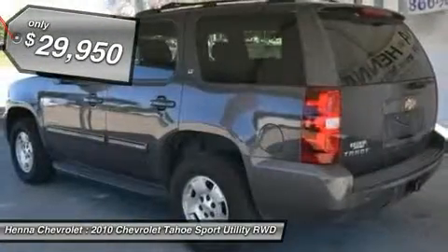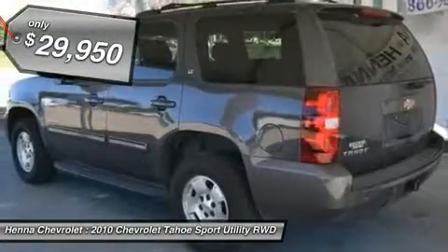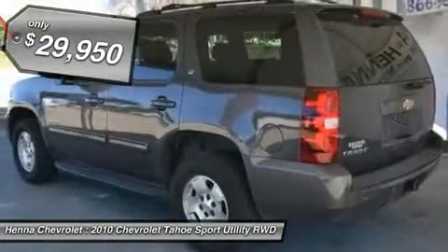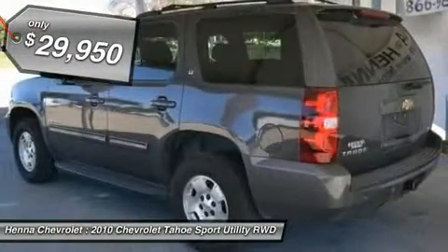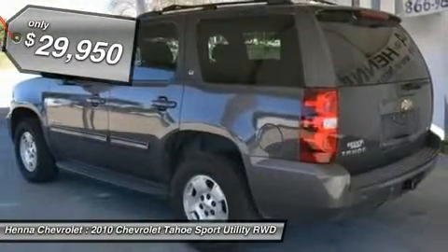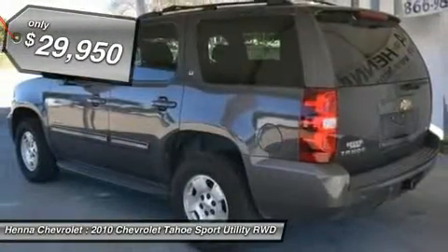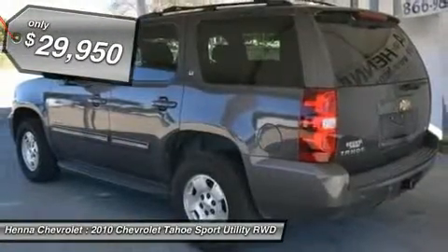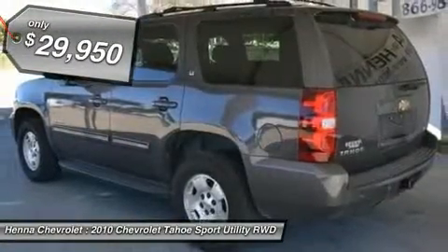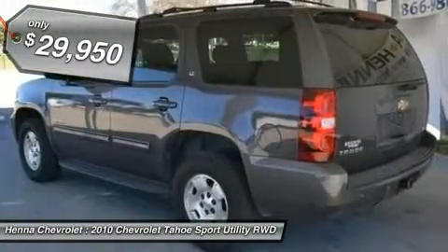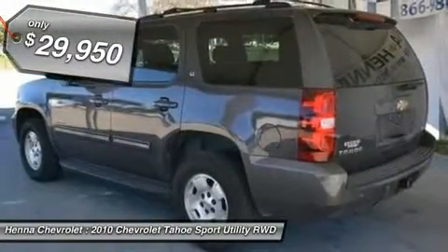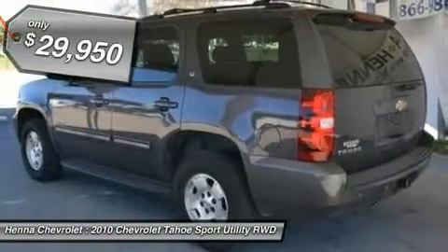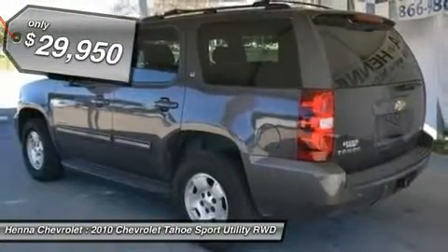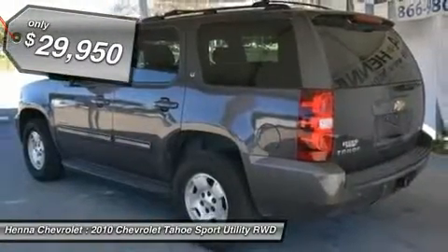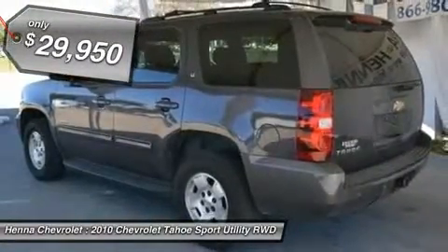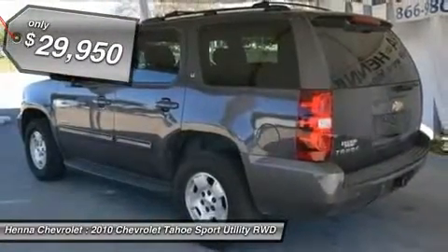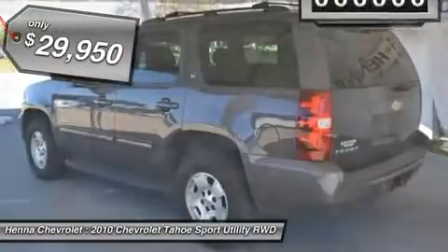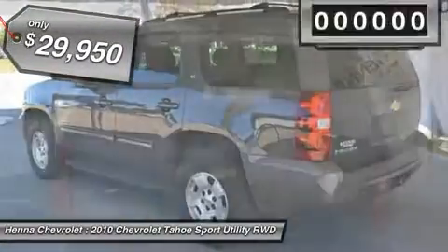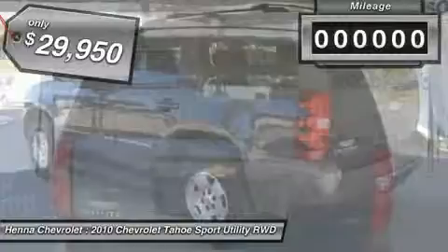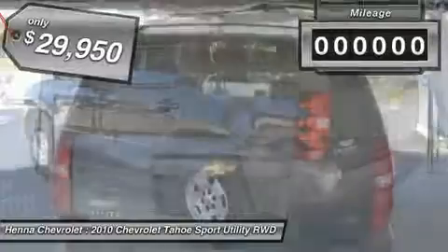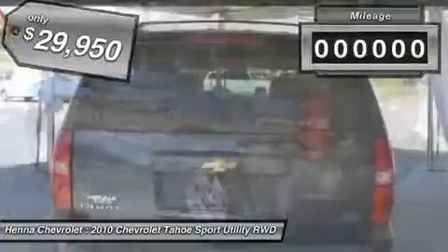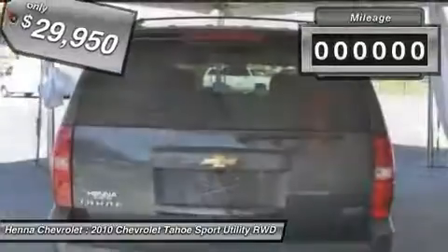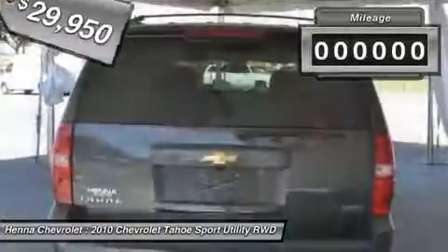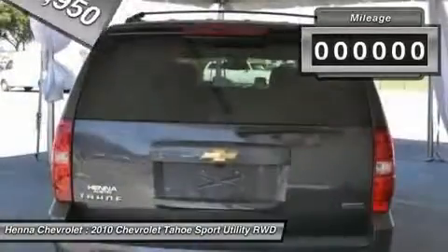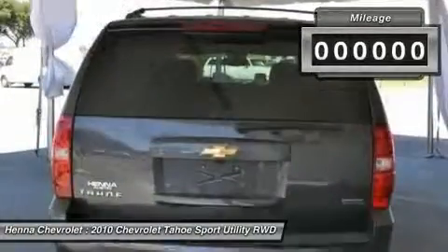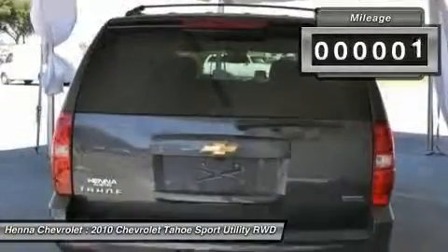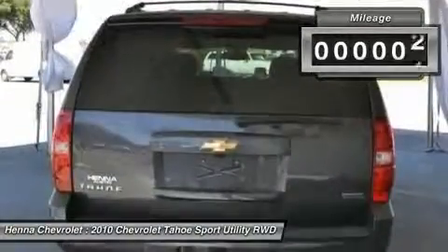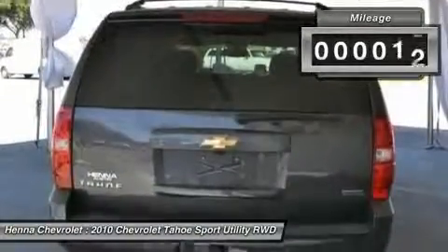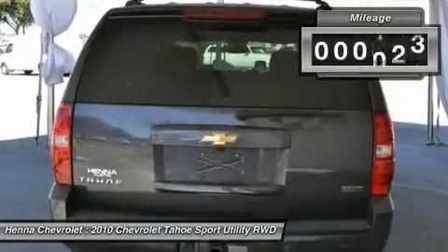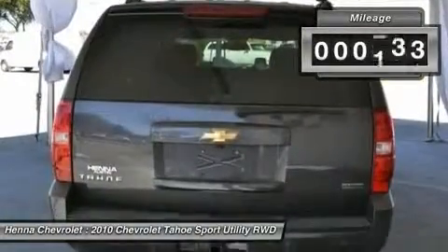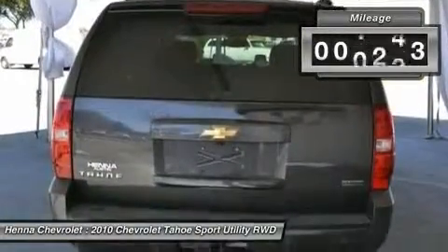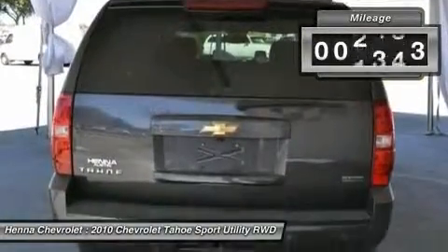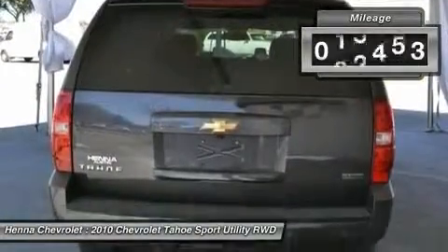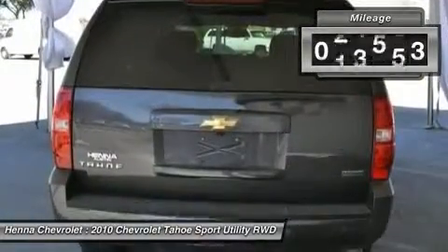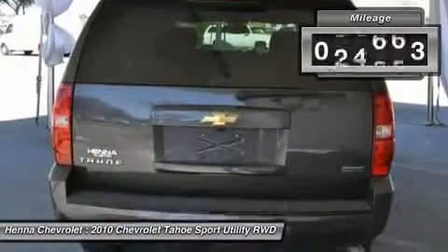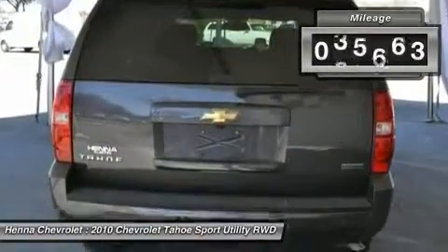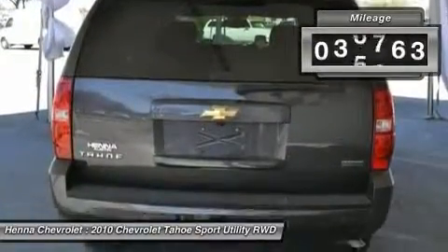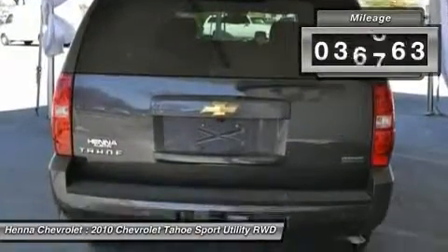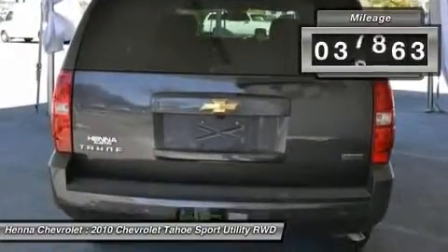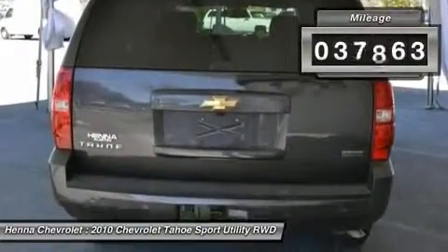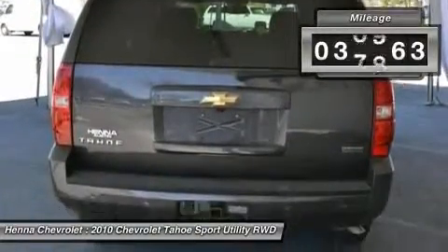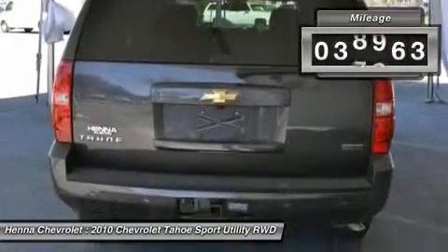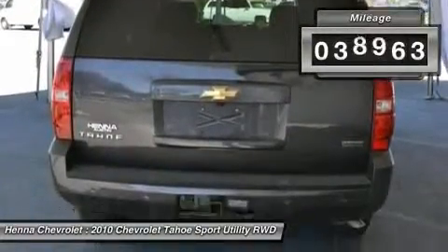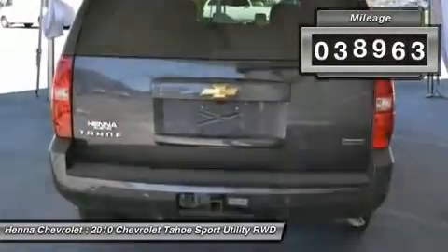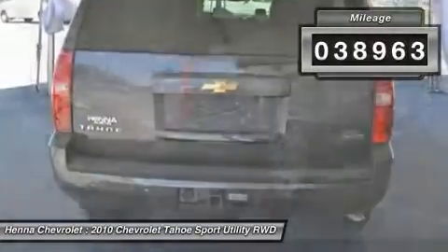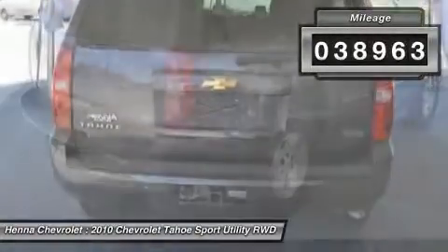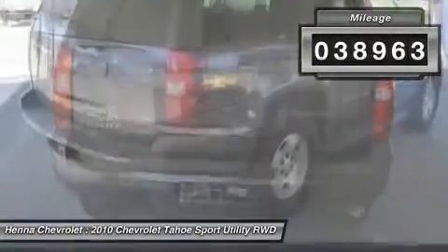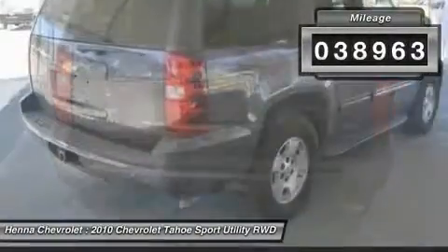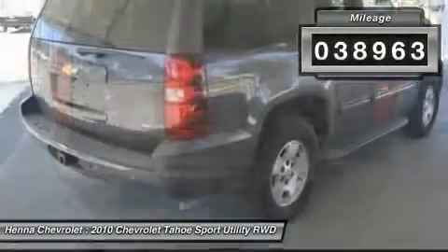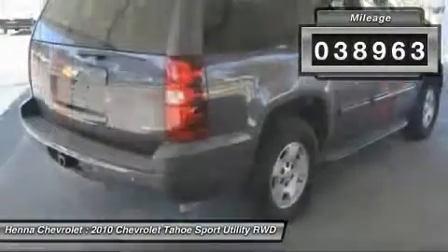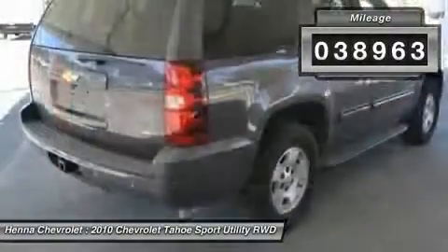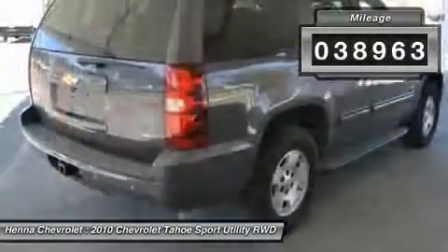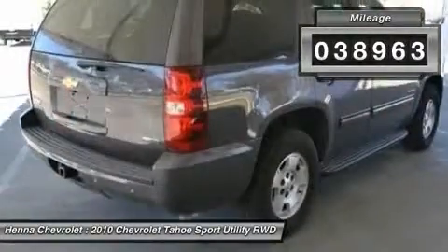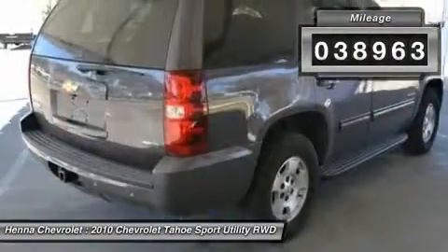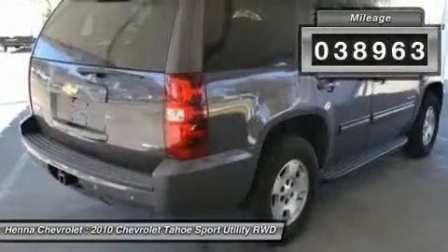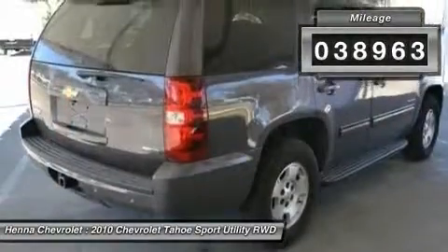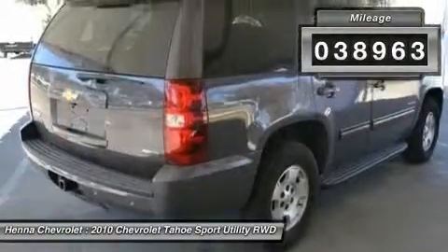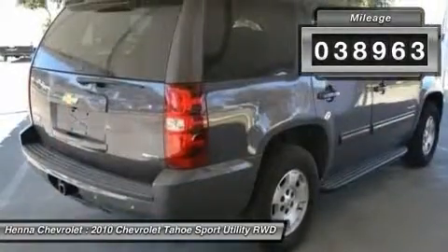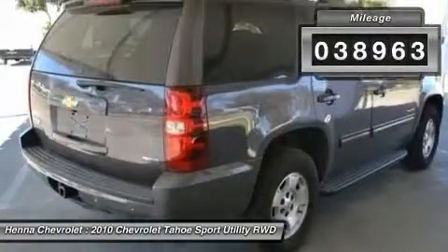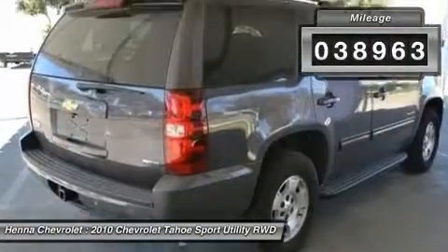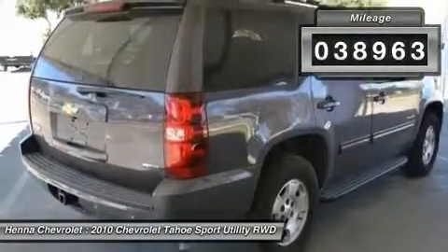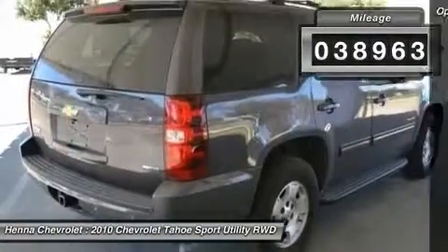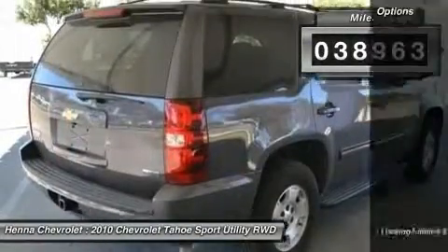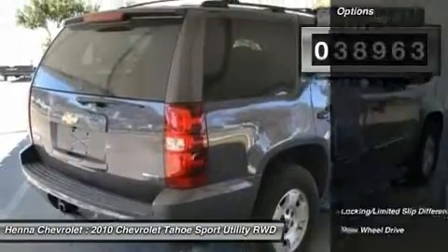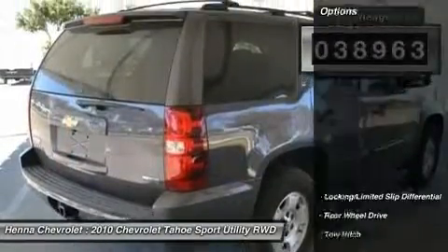J.D. Power & Associates gave the 2010 Tahoe 4.5 out of 5 Power Circles for Overall Initial Quality.